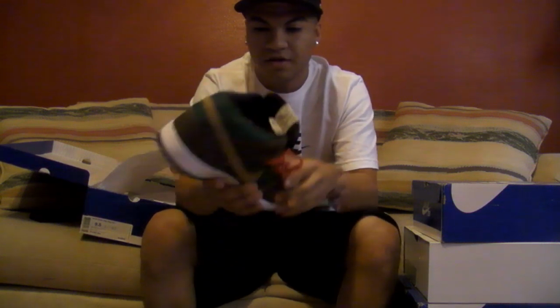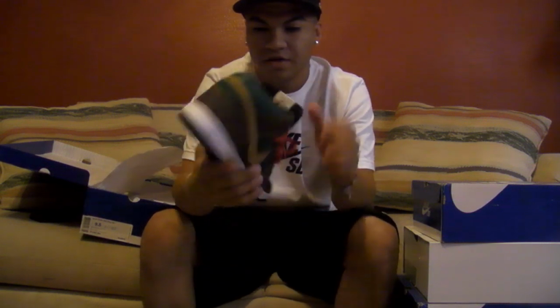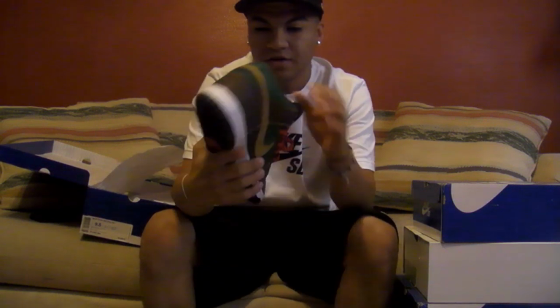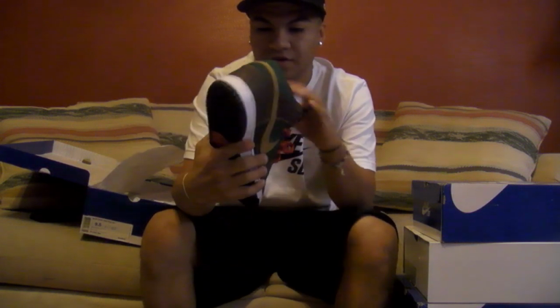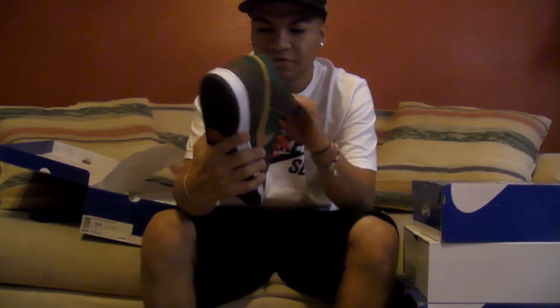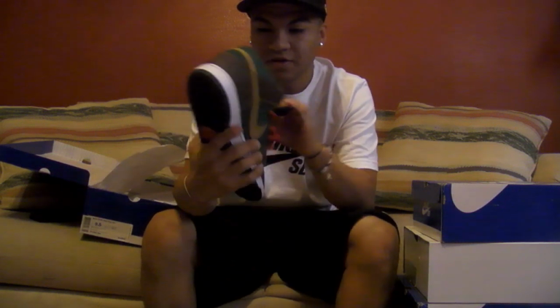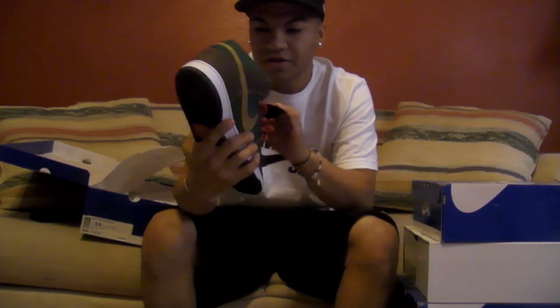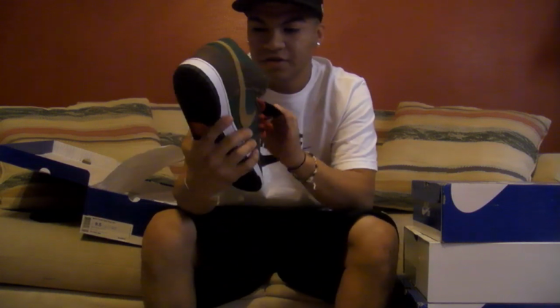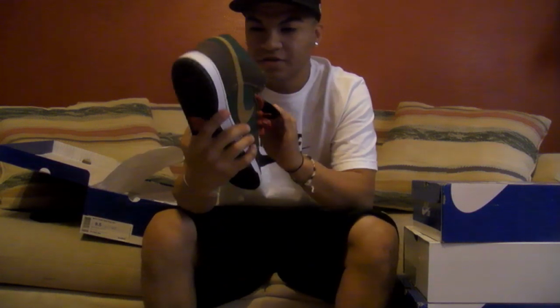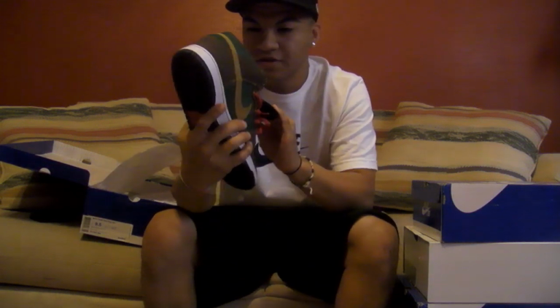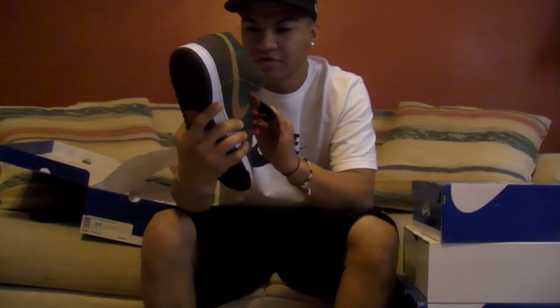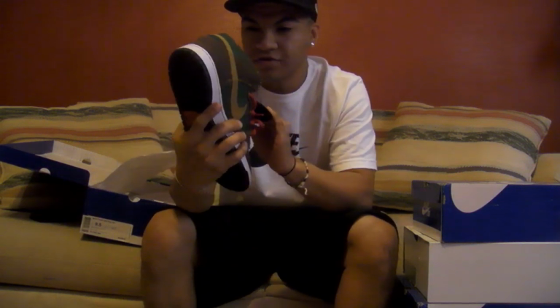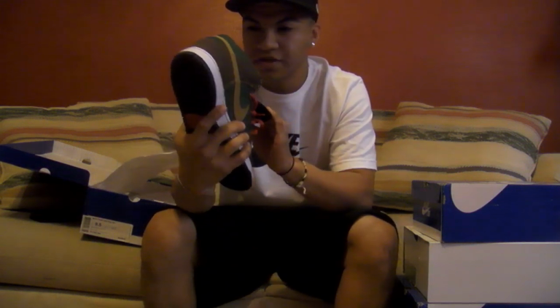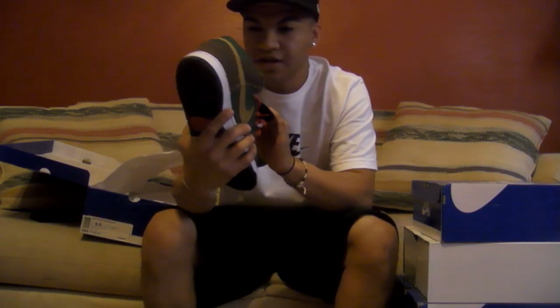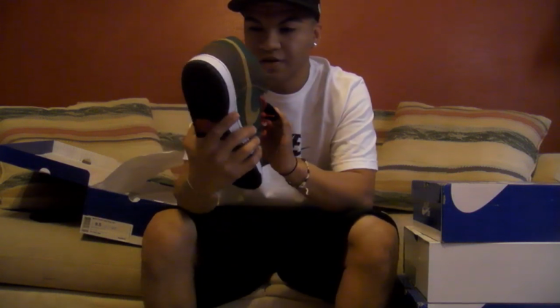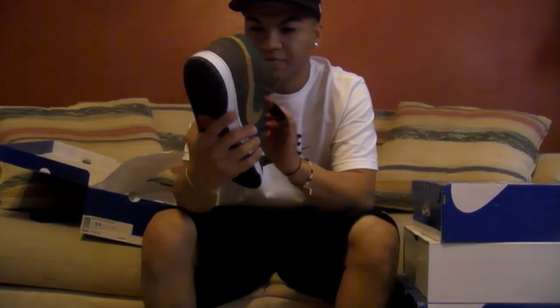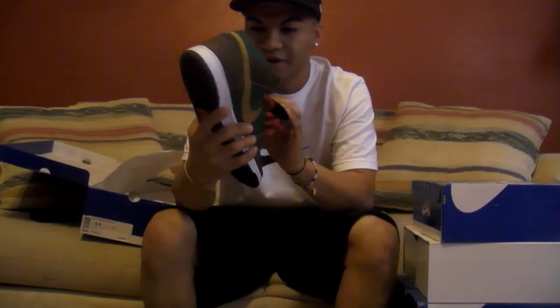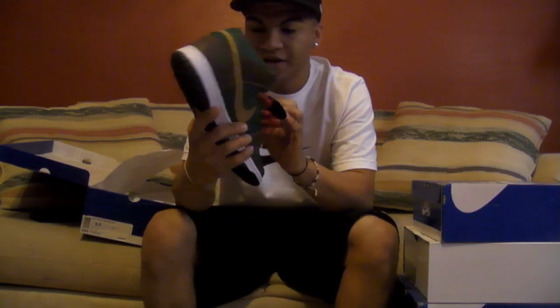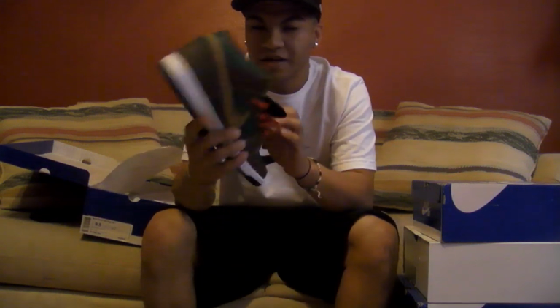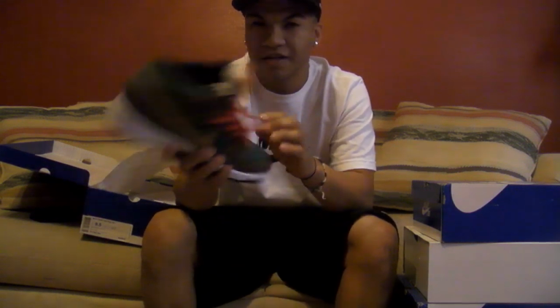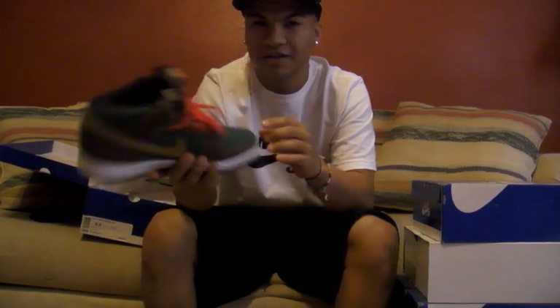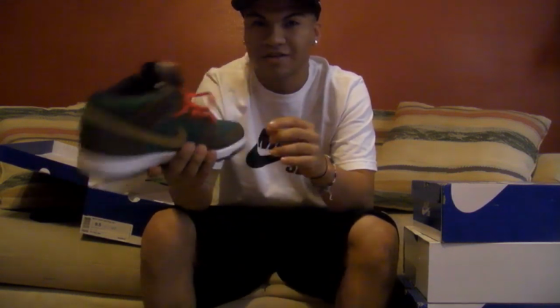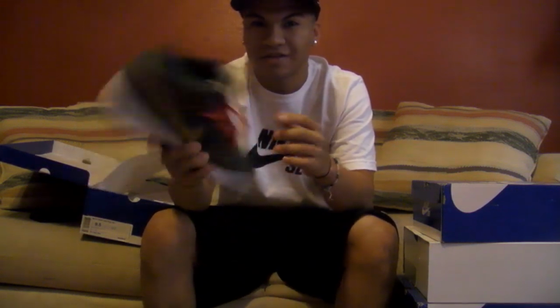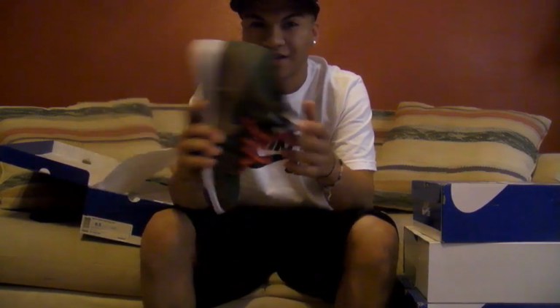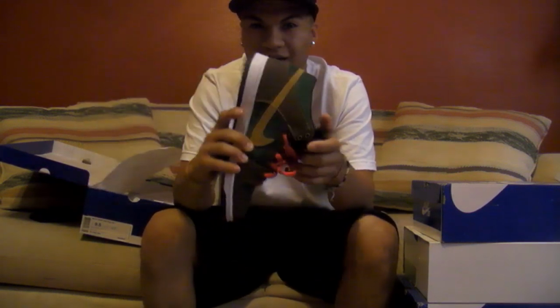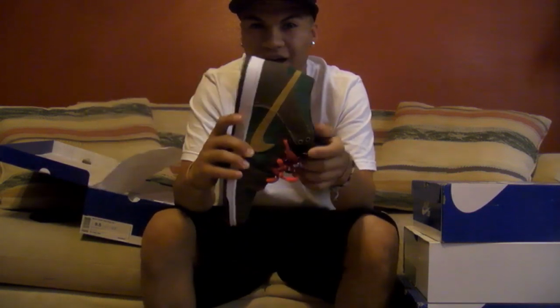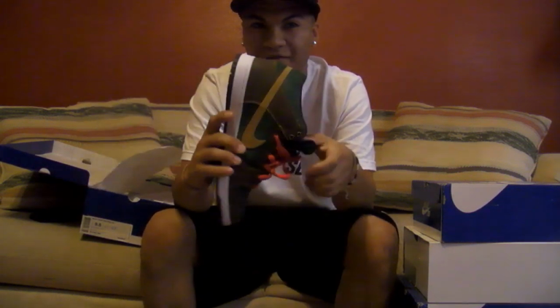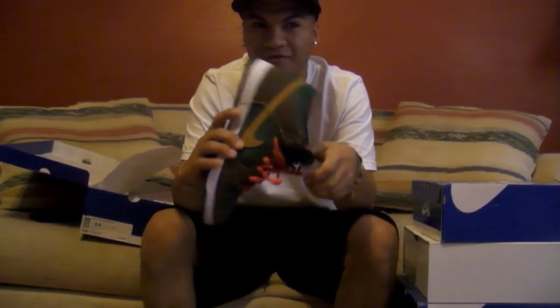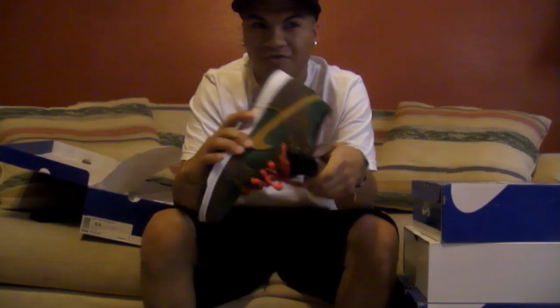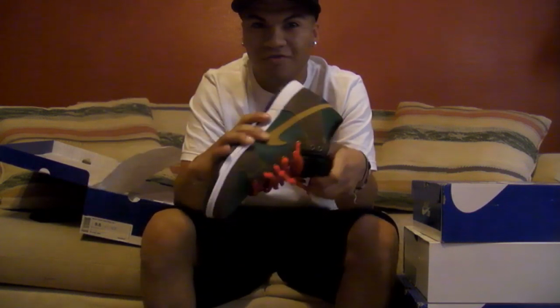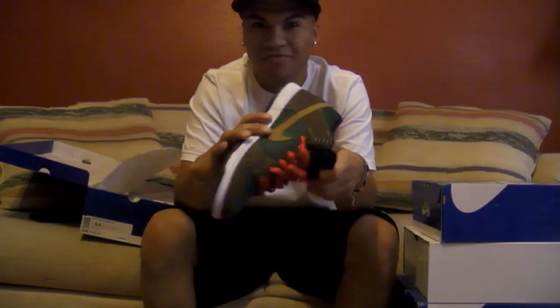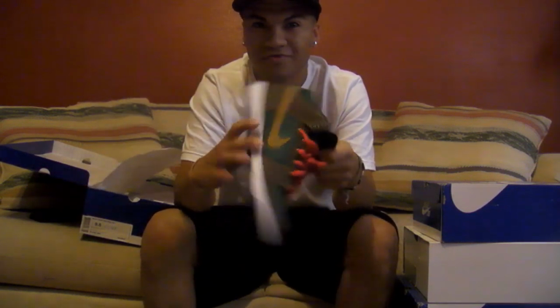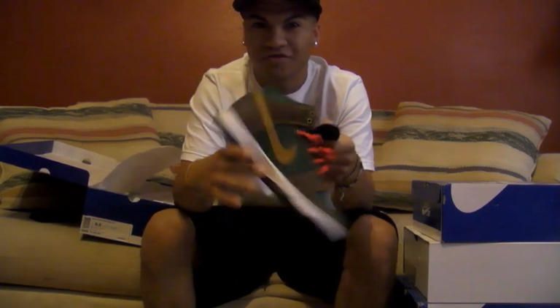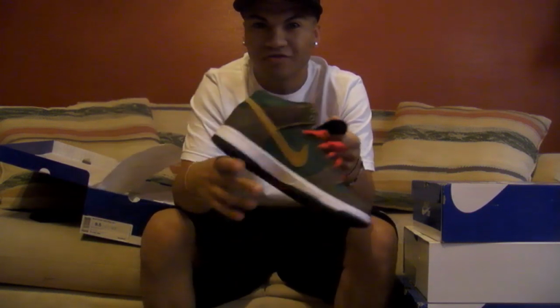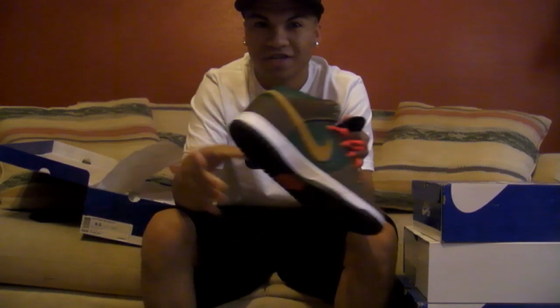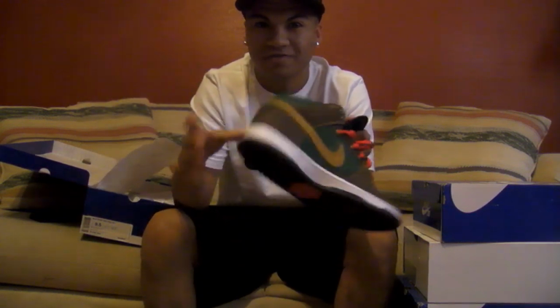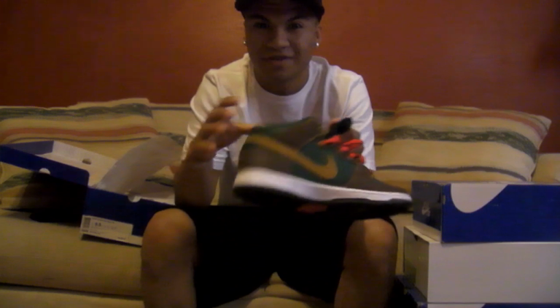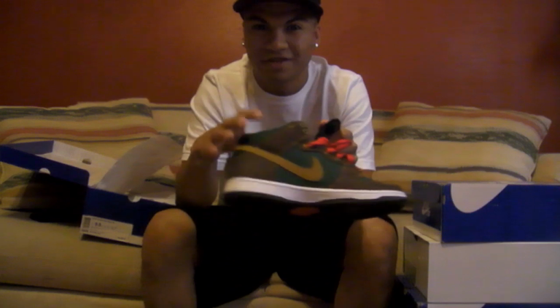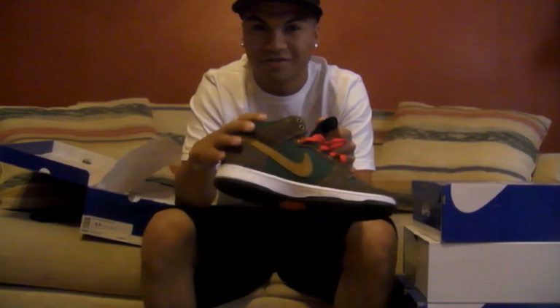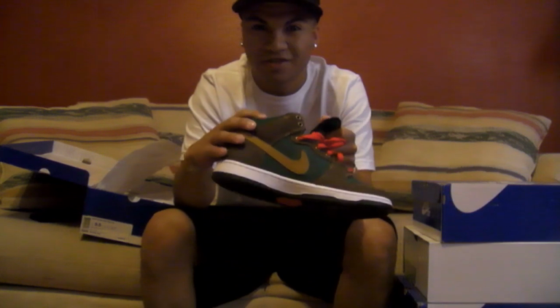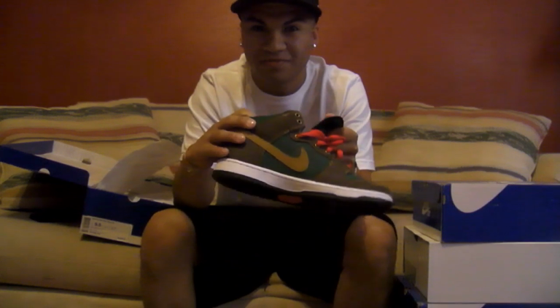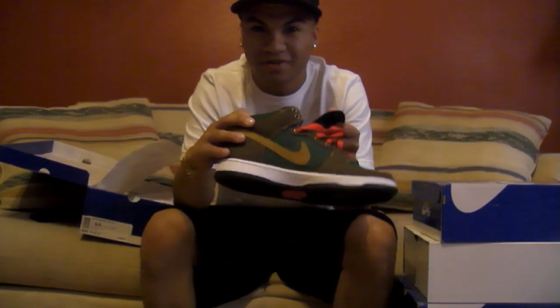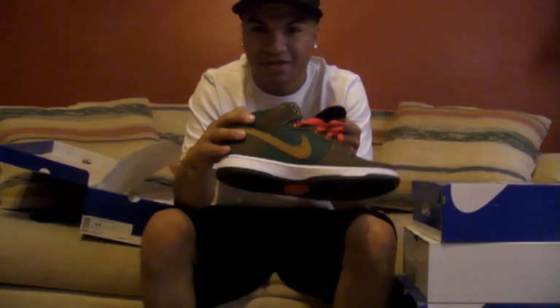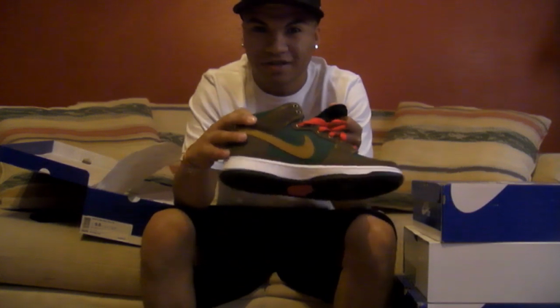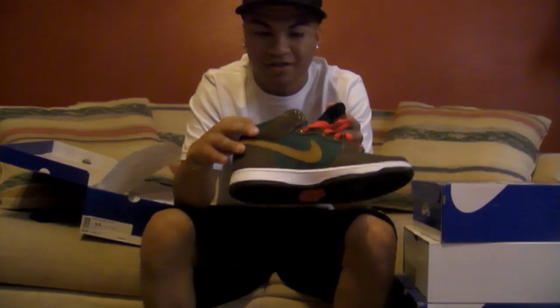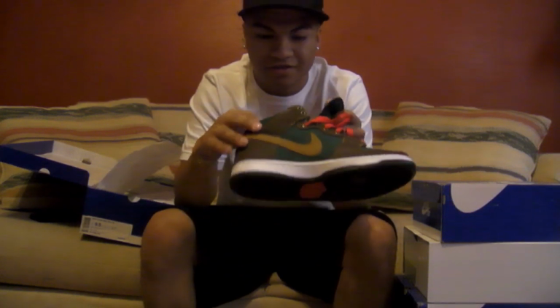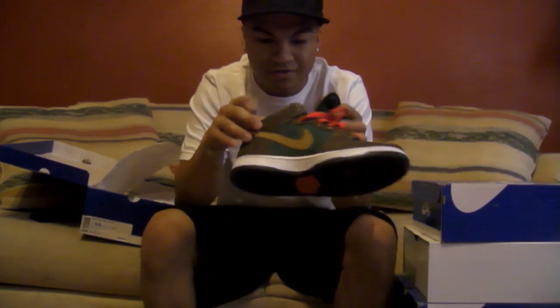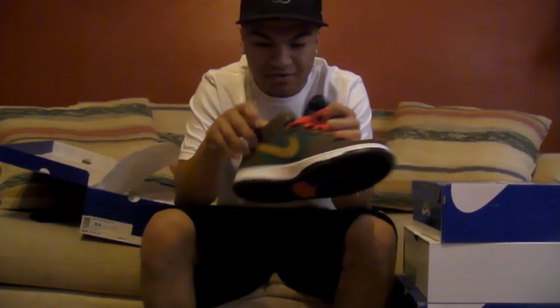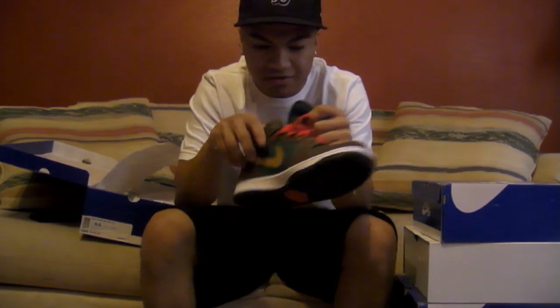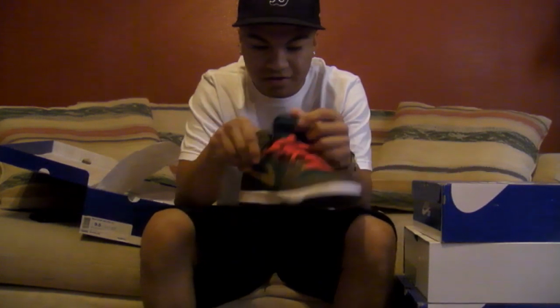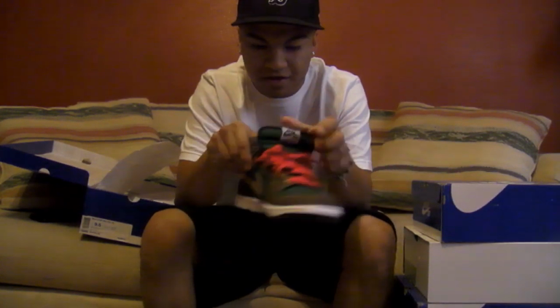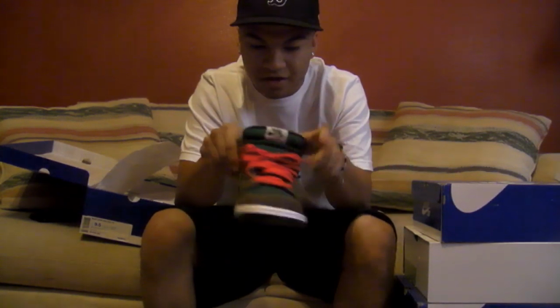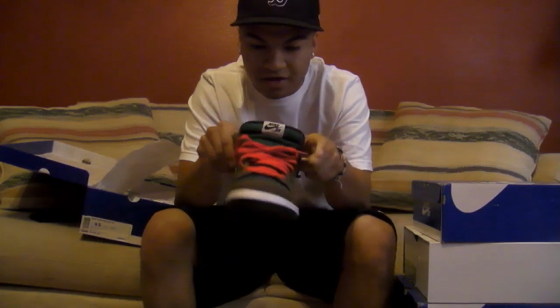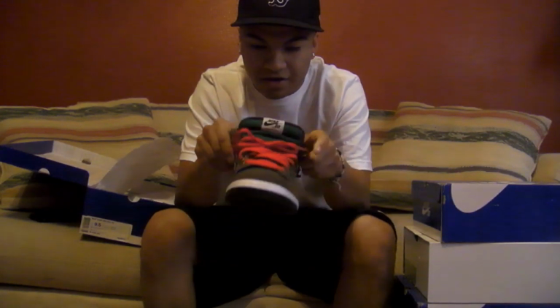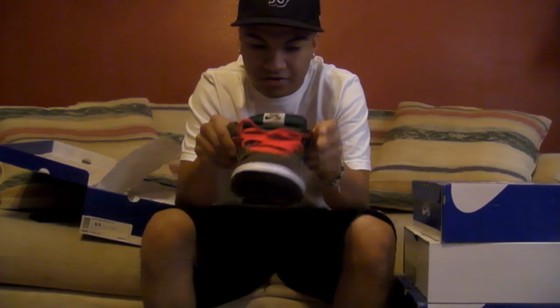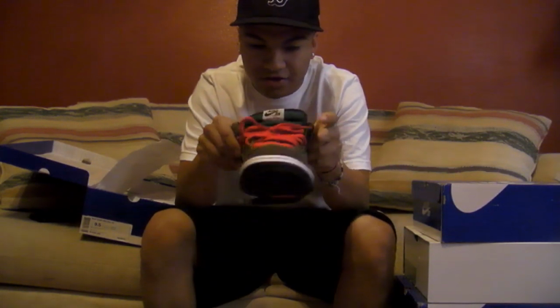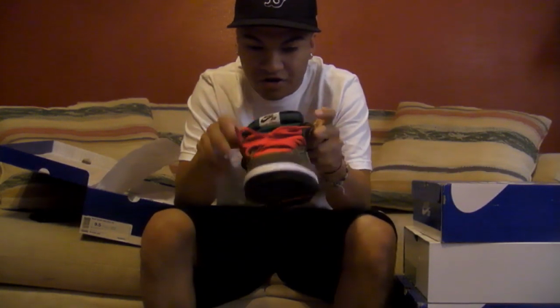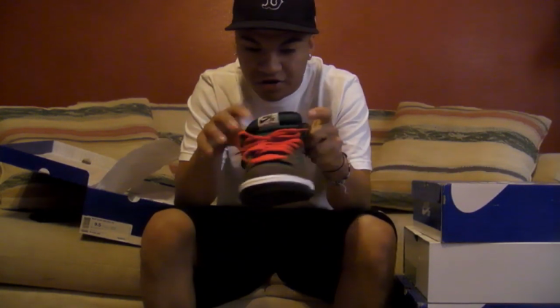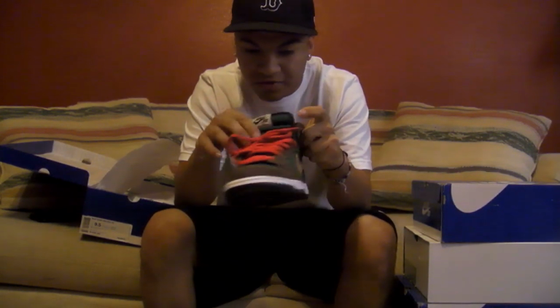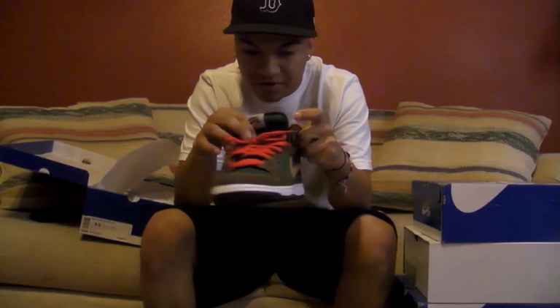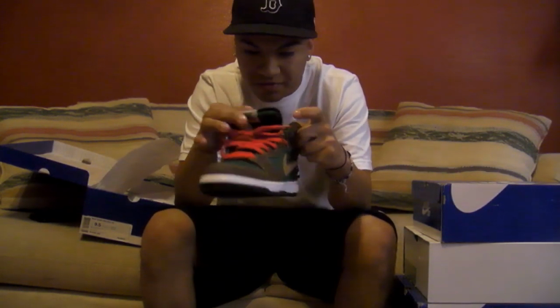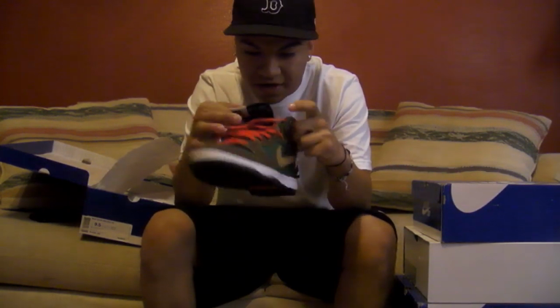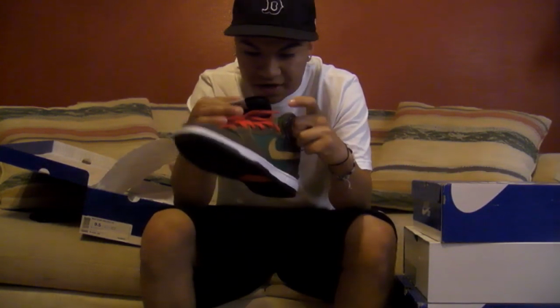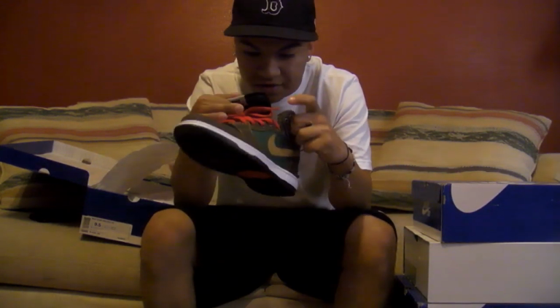It's a really good shoe. You just got to break it in because I've worn them on Christmas and it was hurting pretty bad.